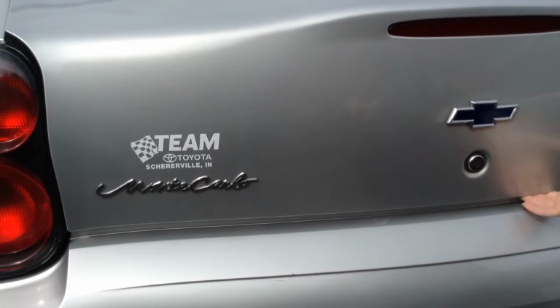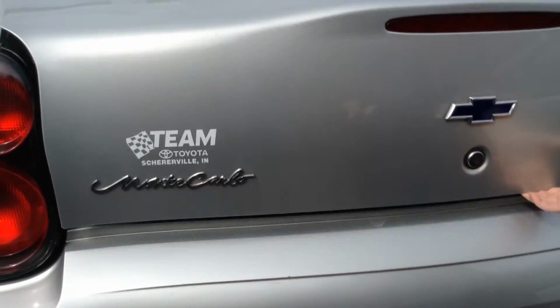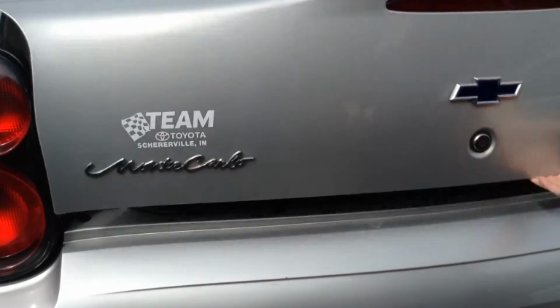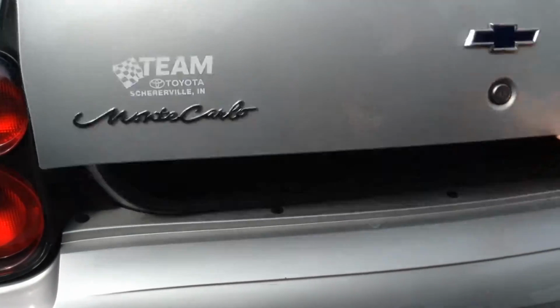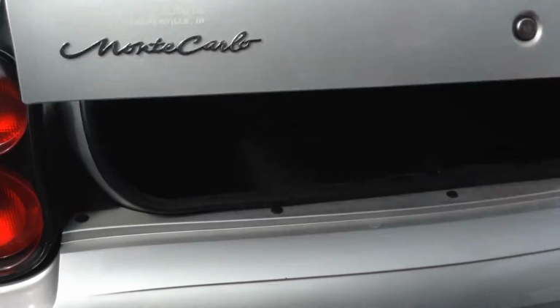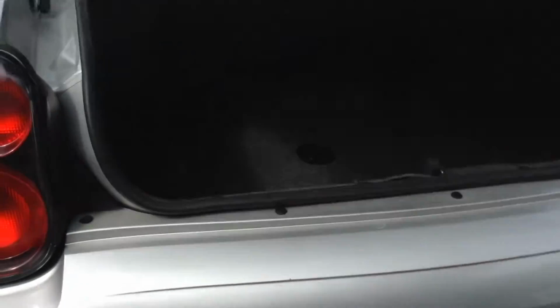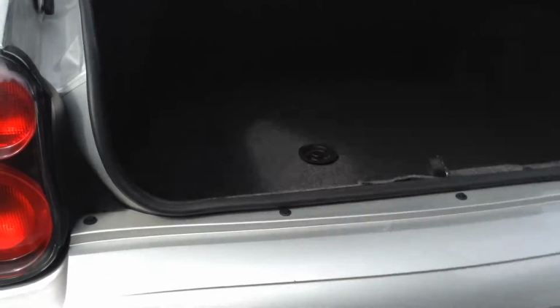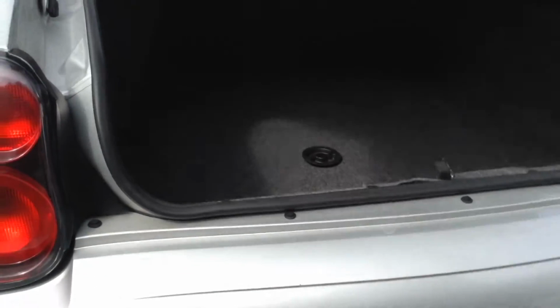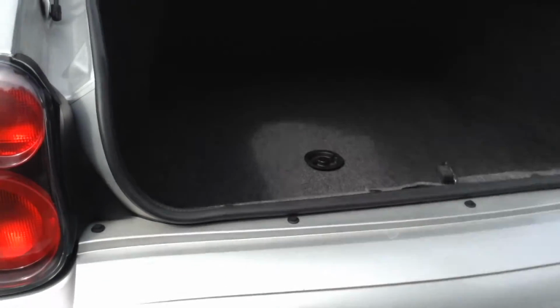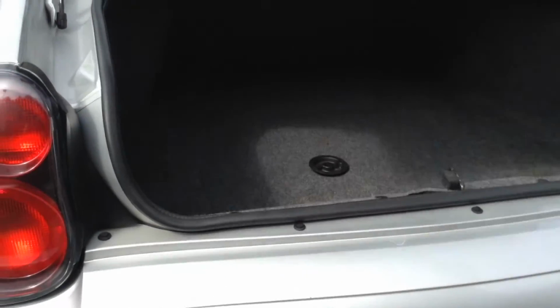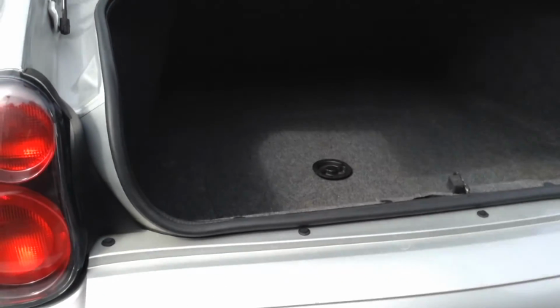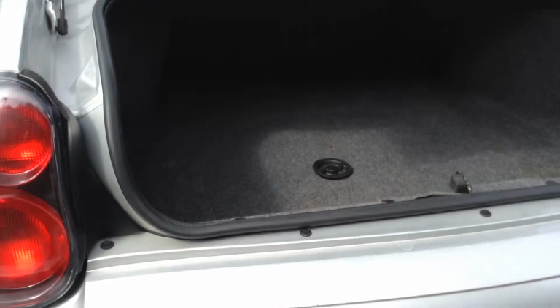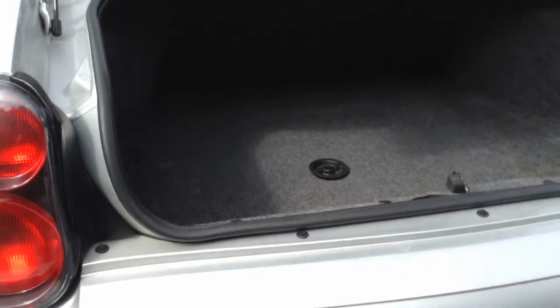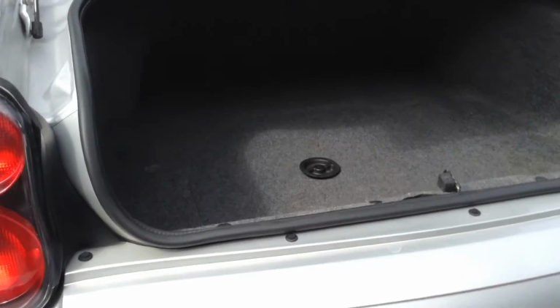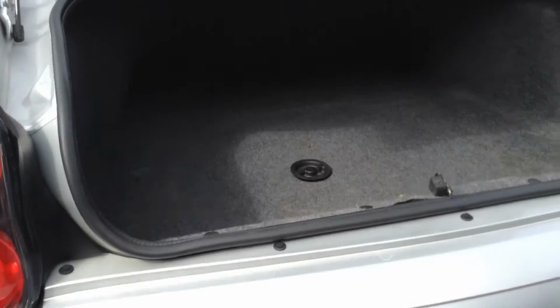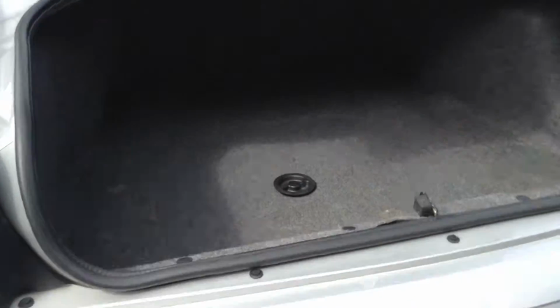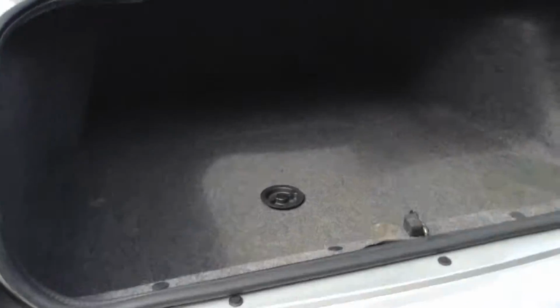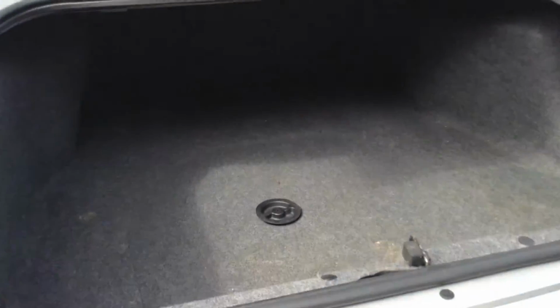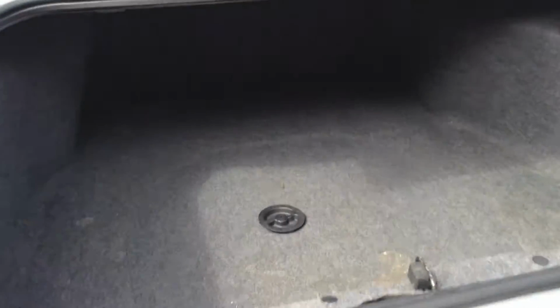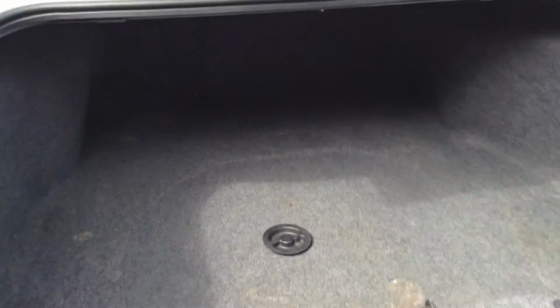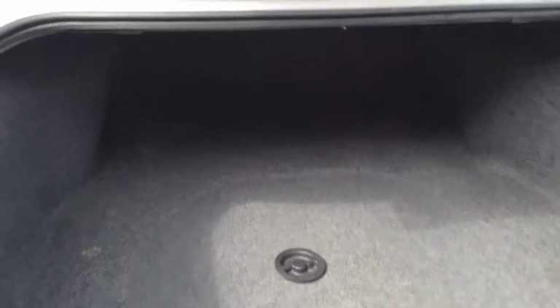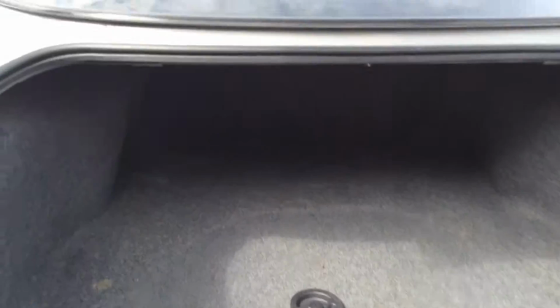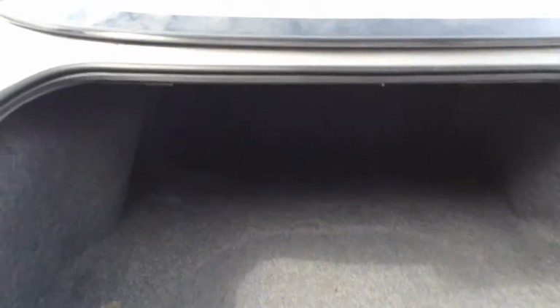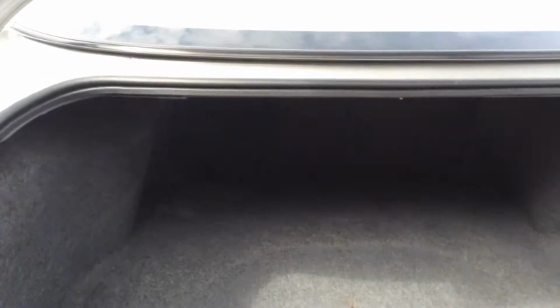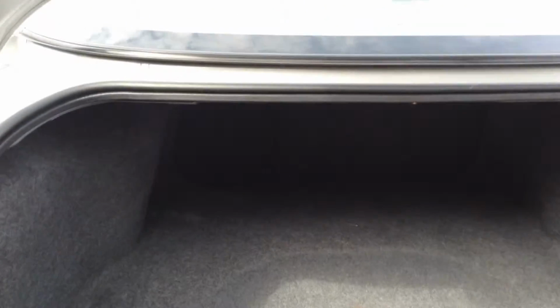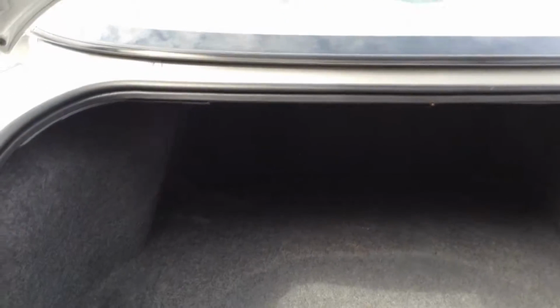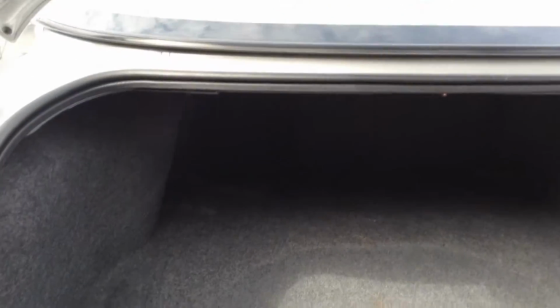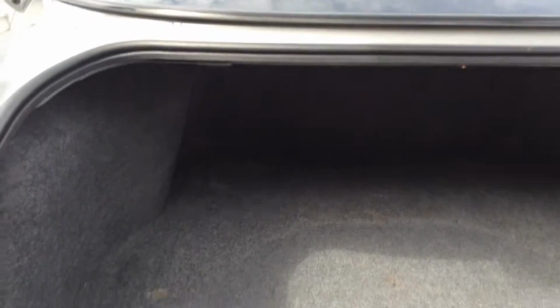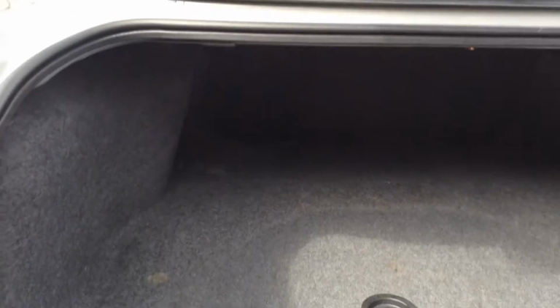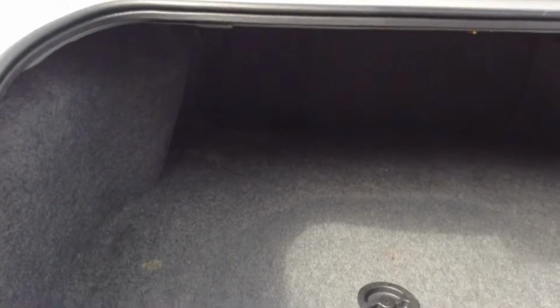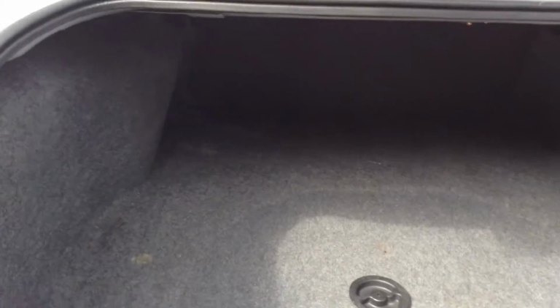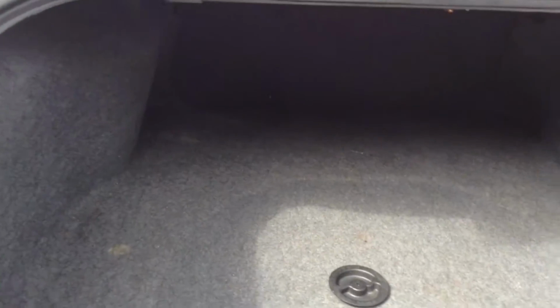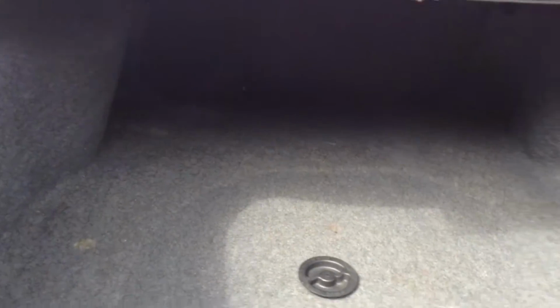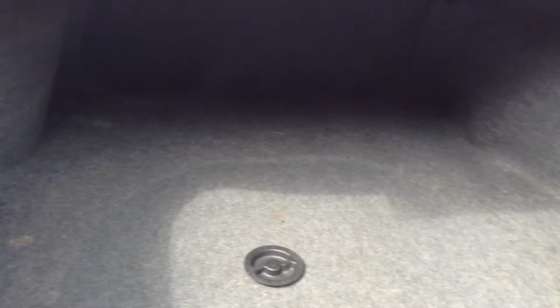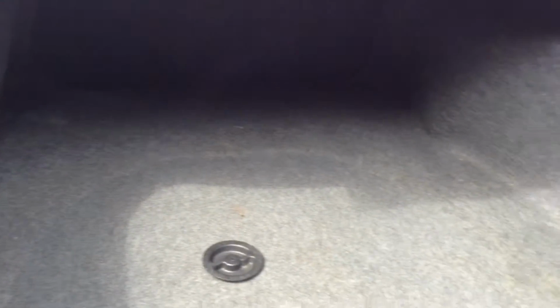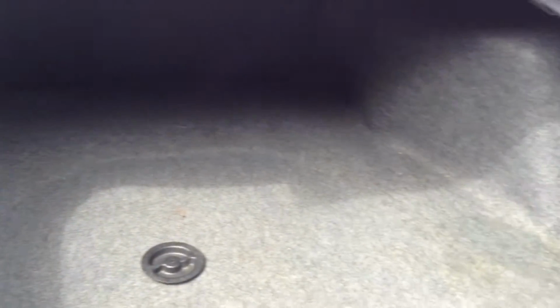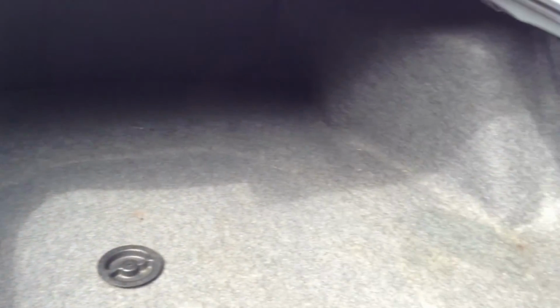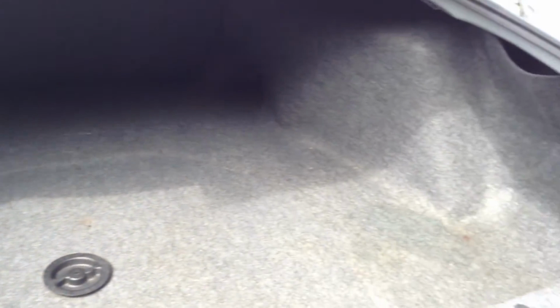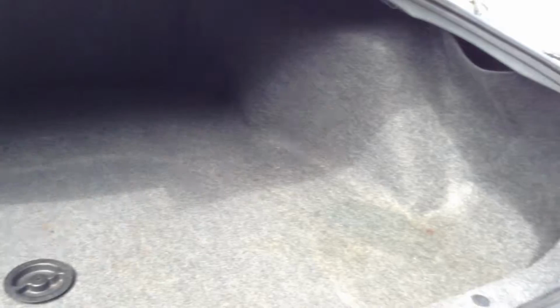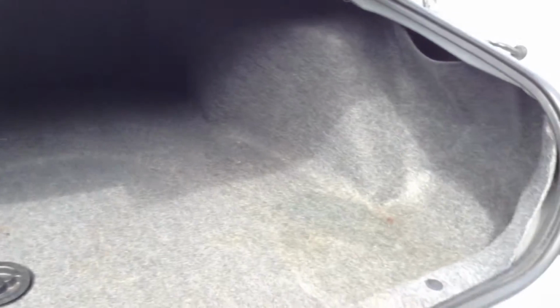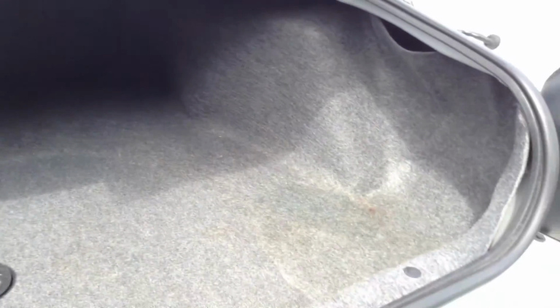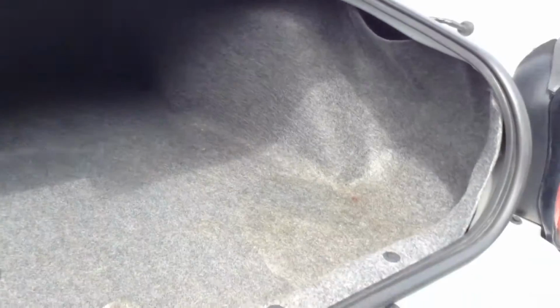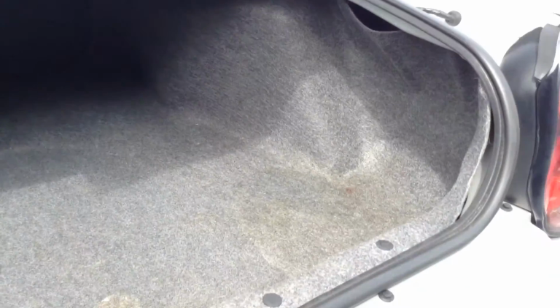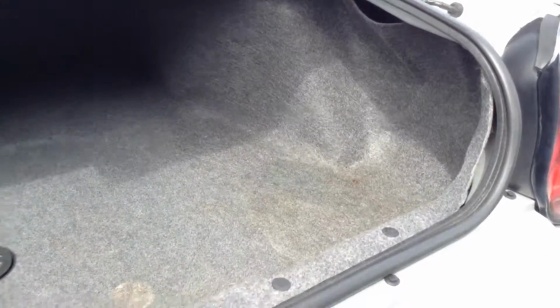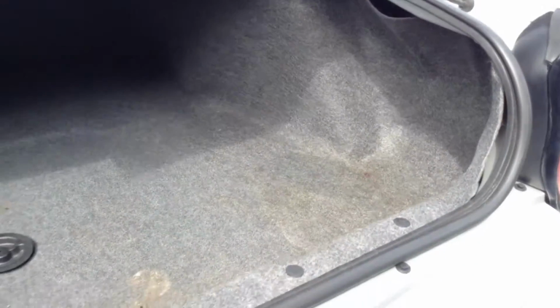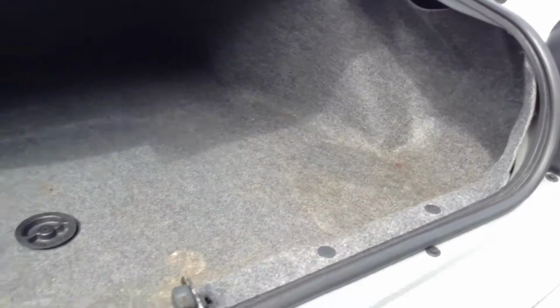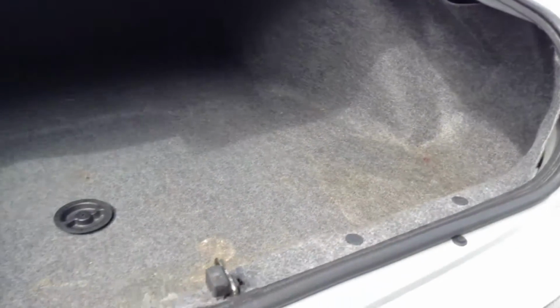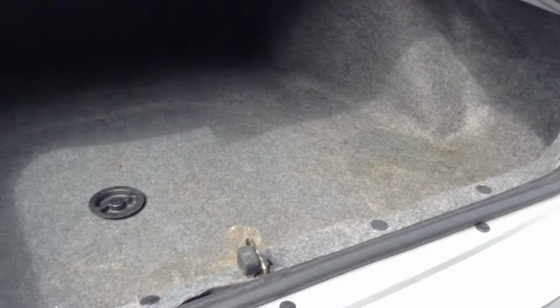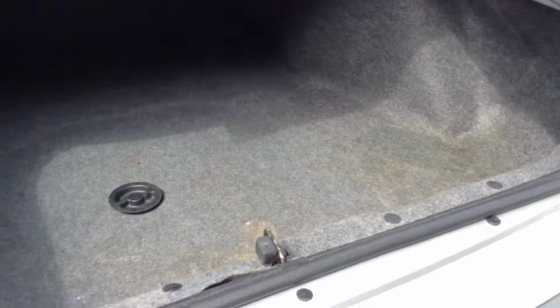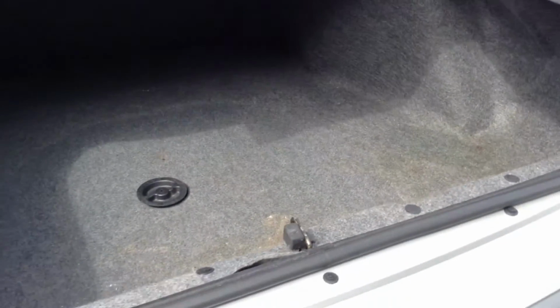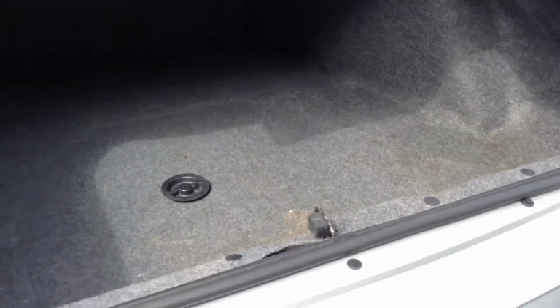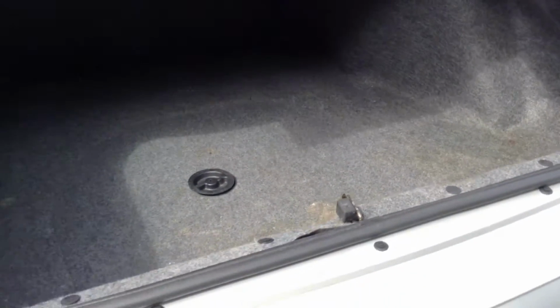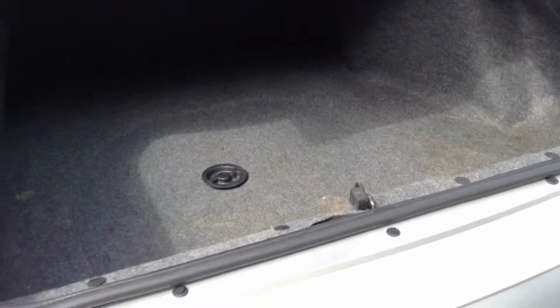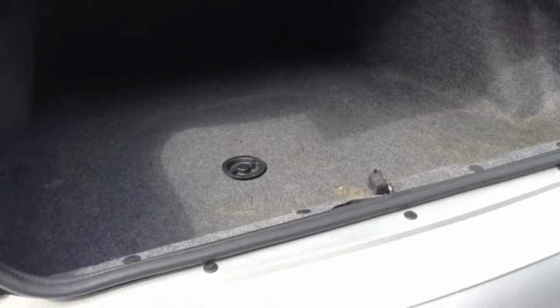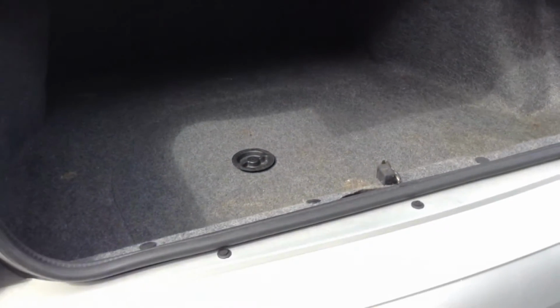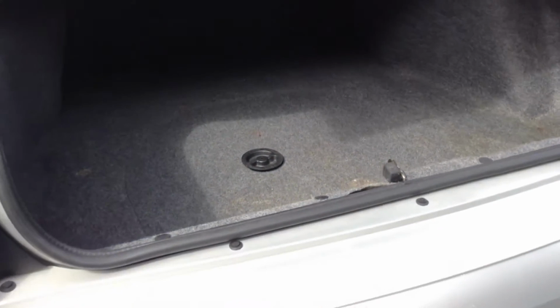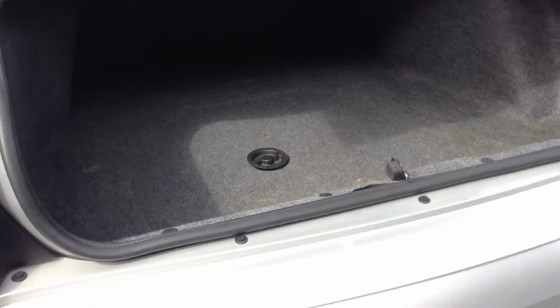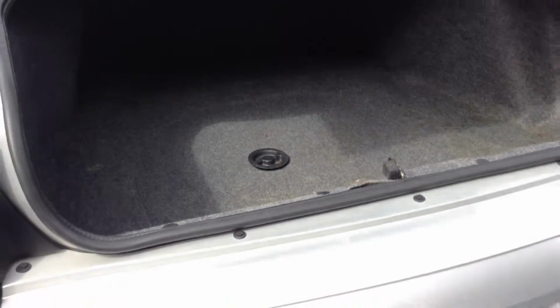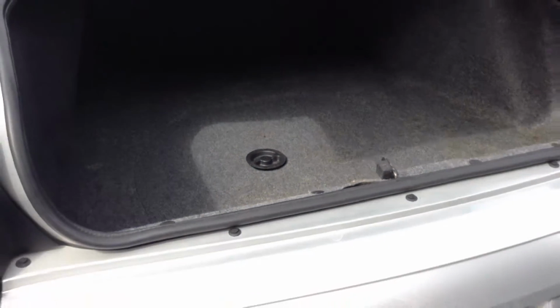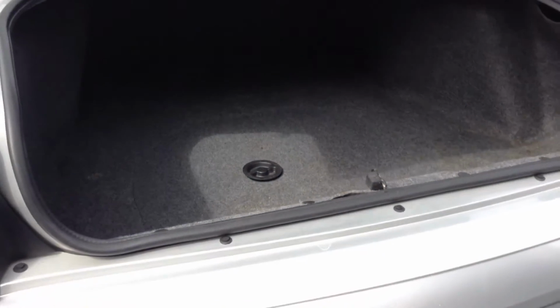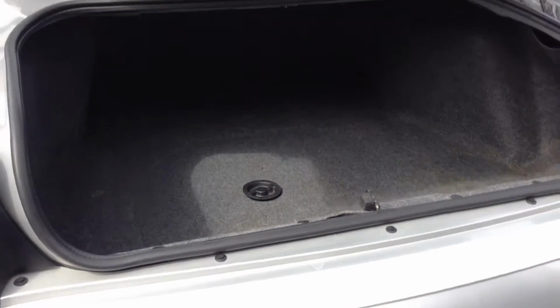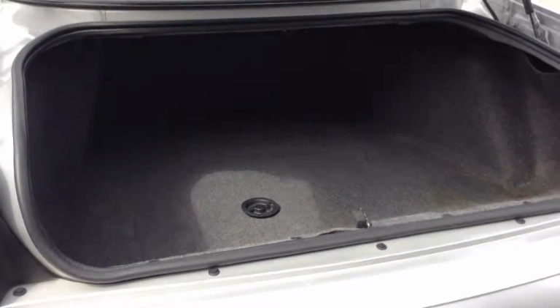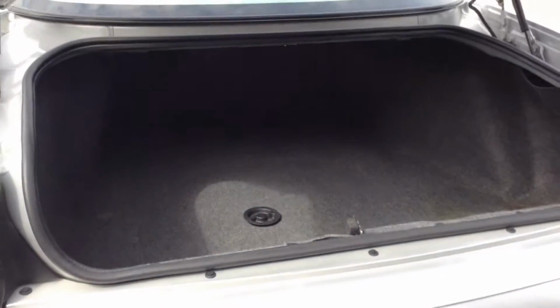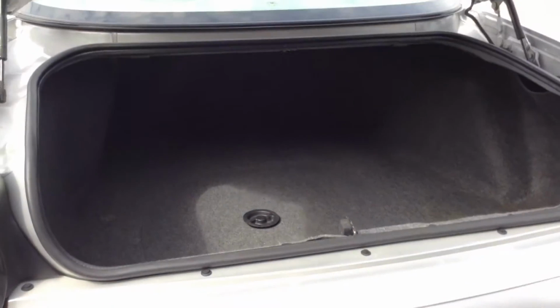The trunk — there is tons of space back here, and there is also a full-size spare tire down there as well. Just a few stains, but other than that it looks nice.